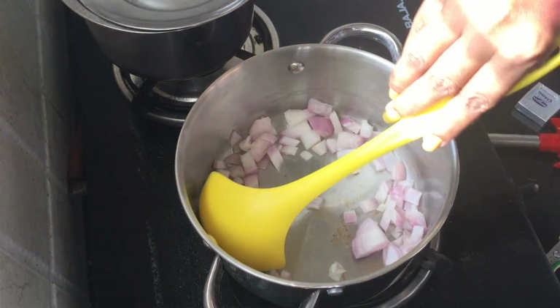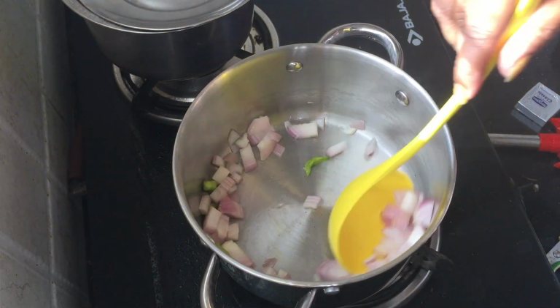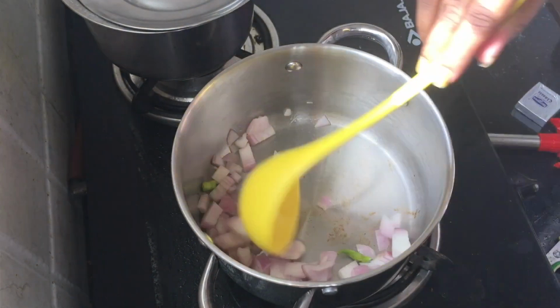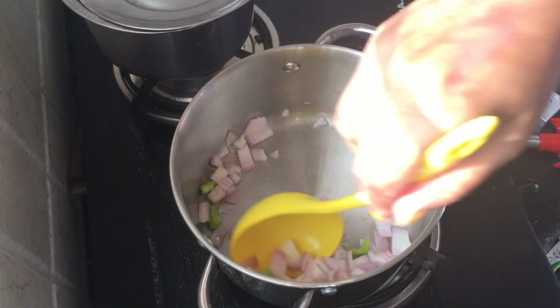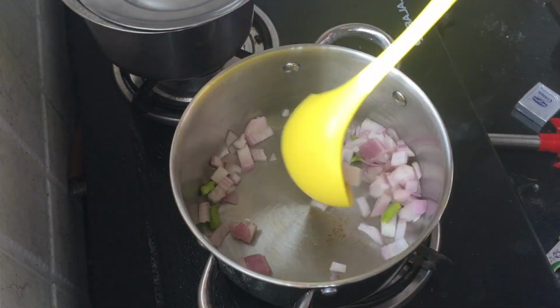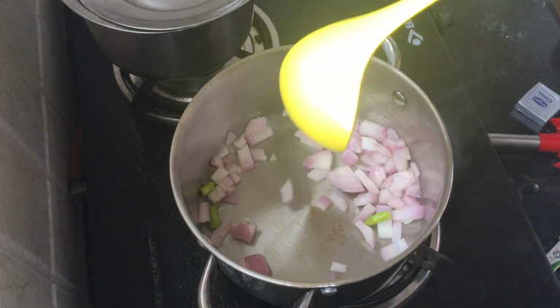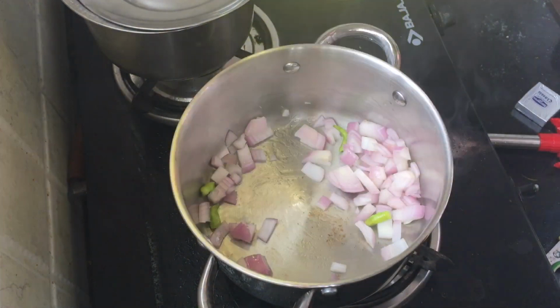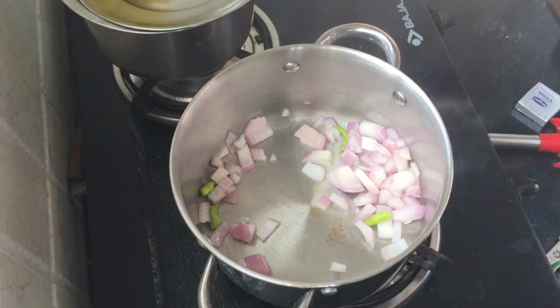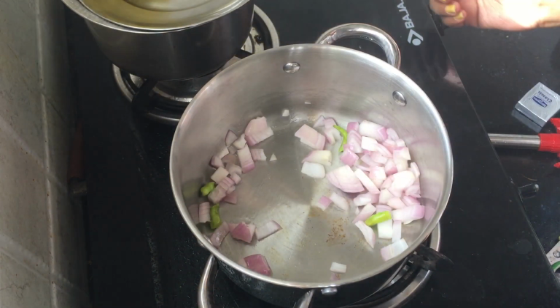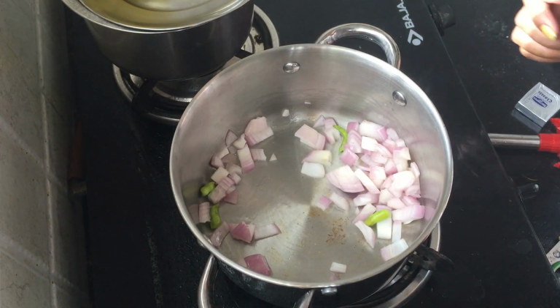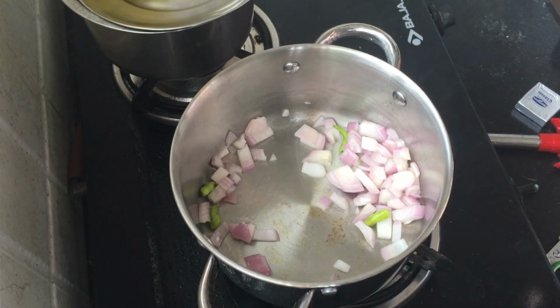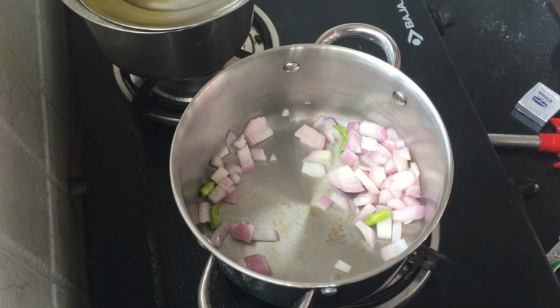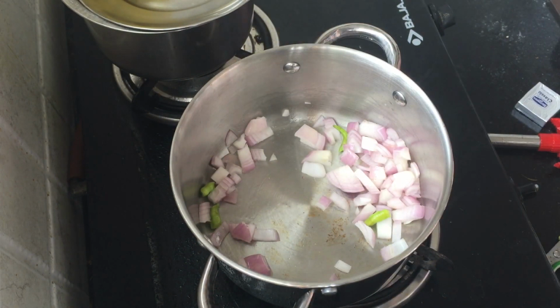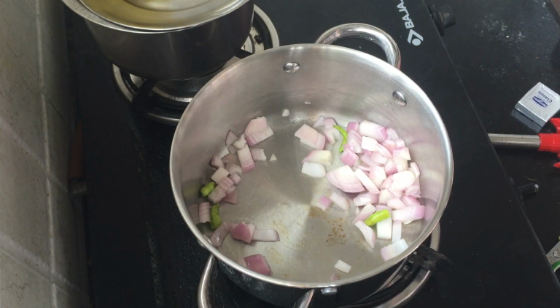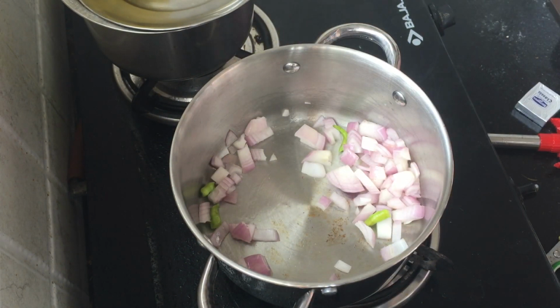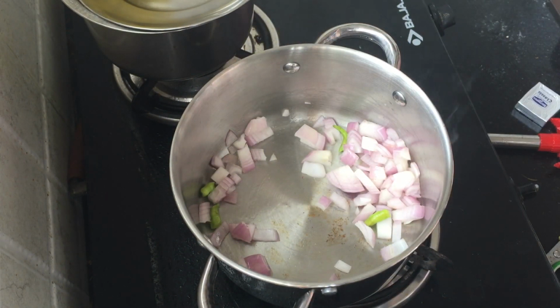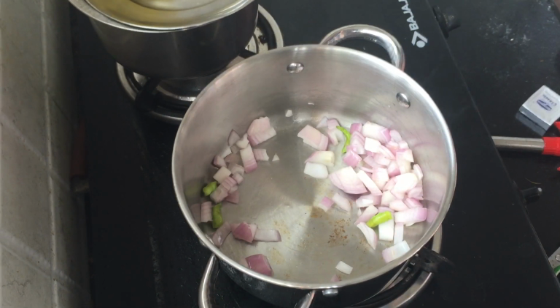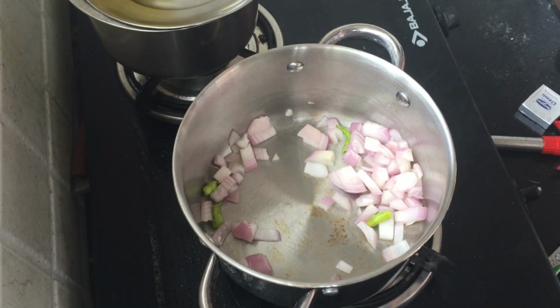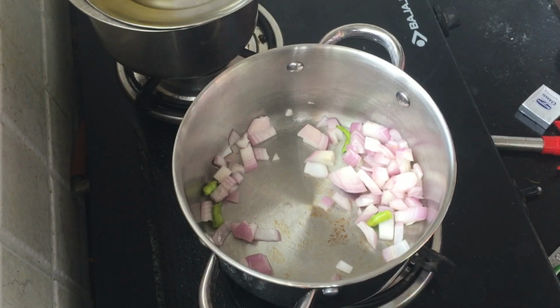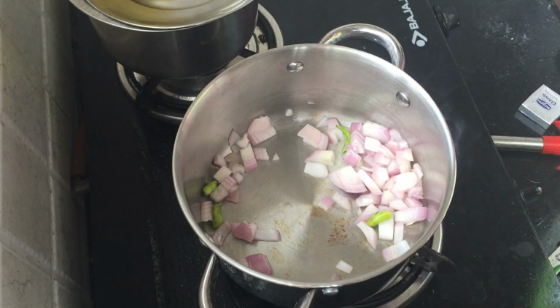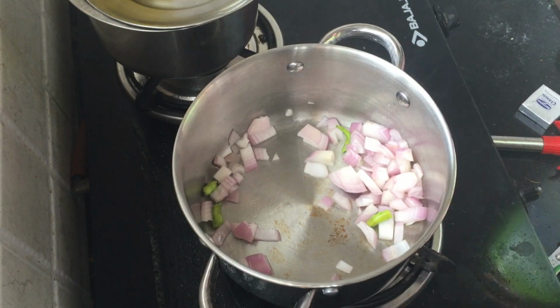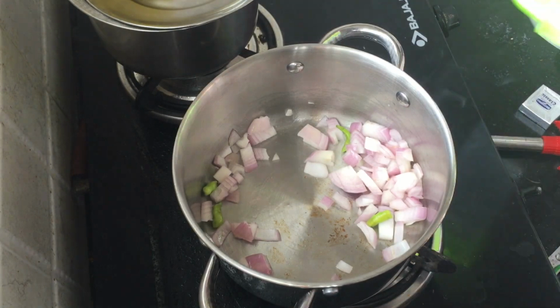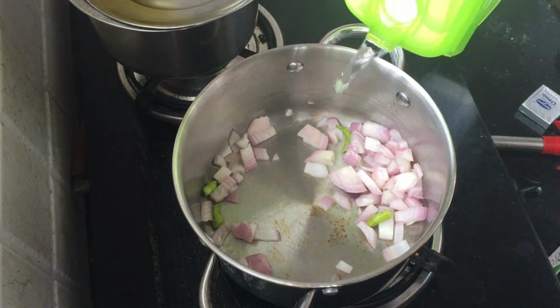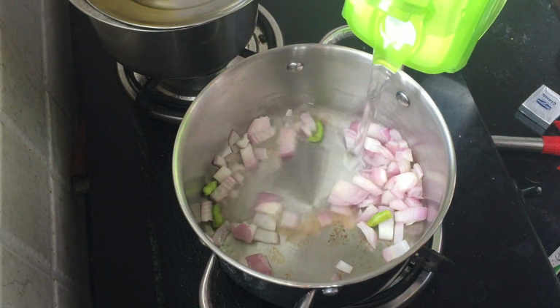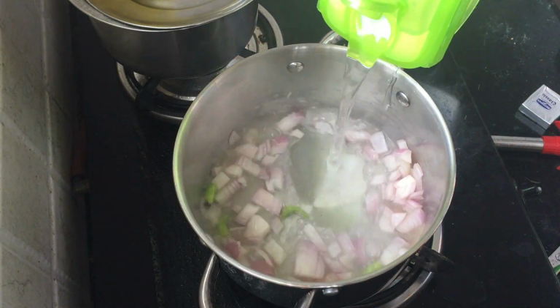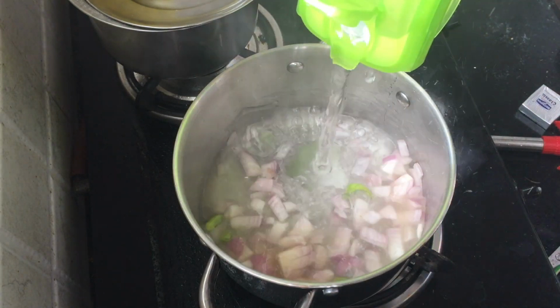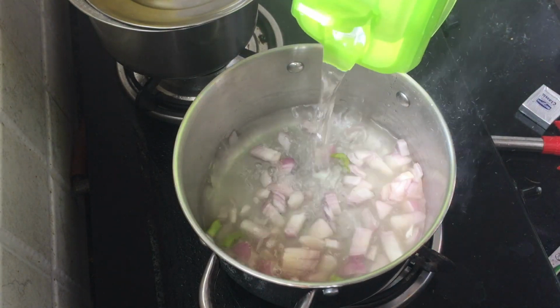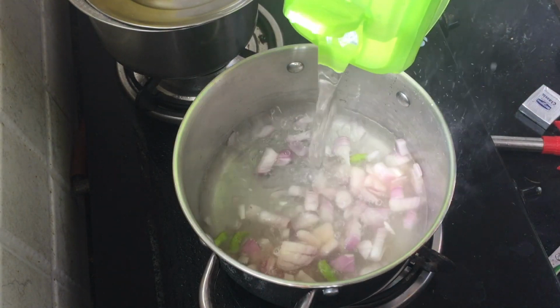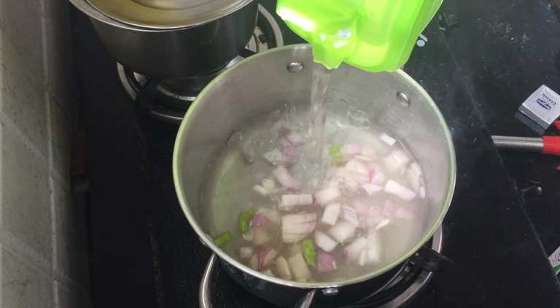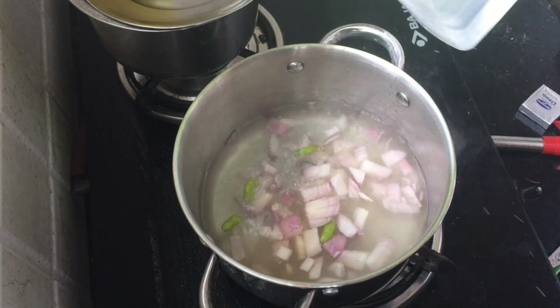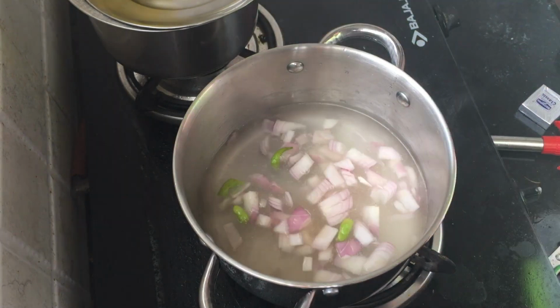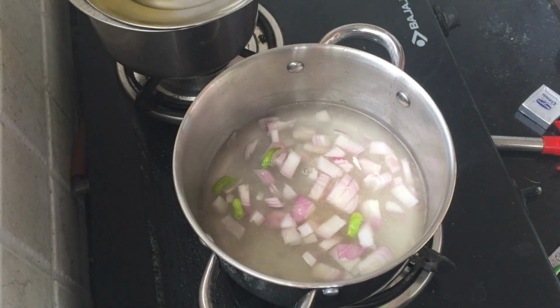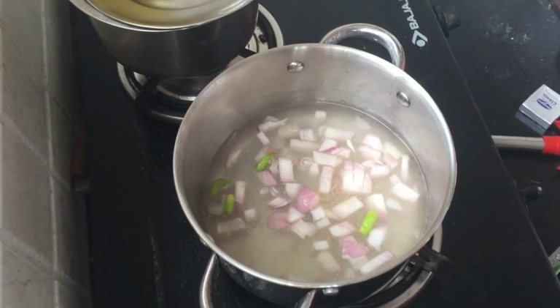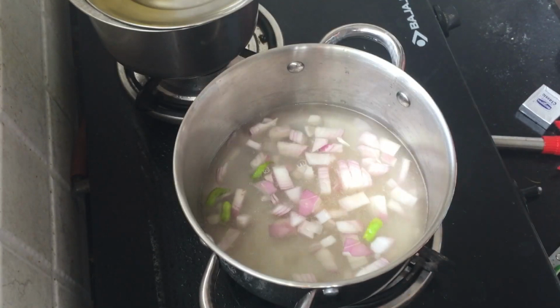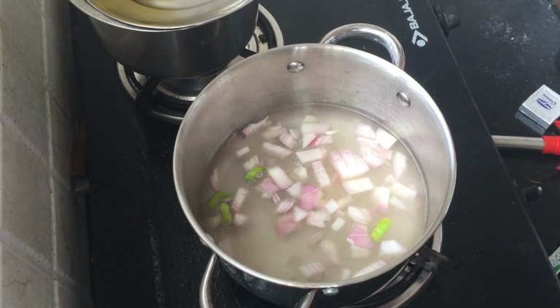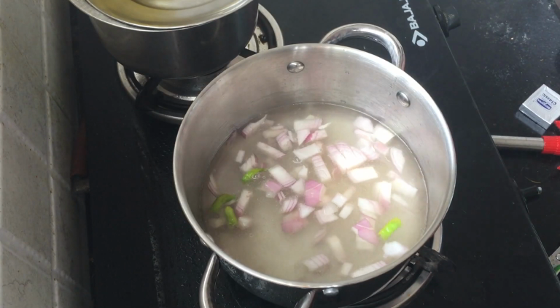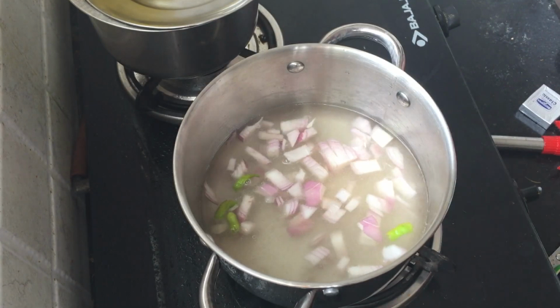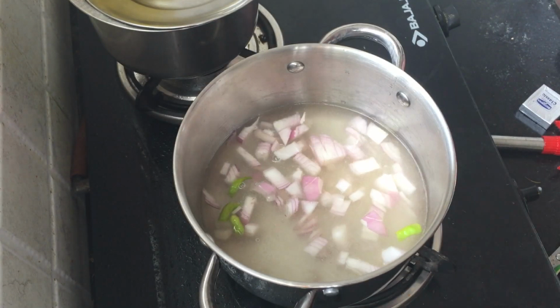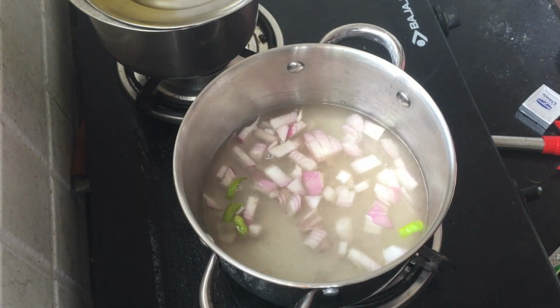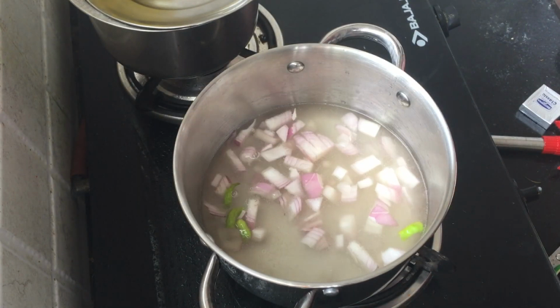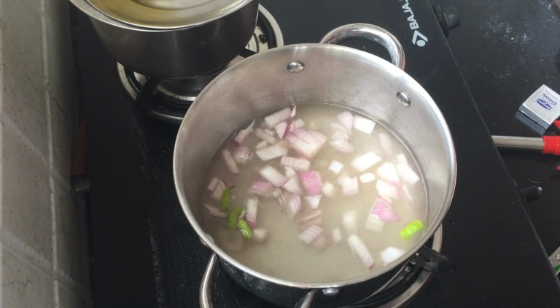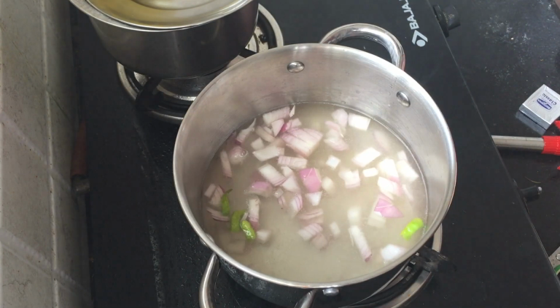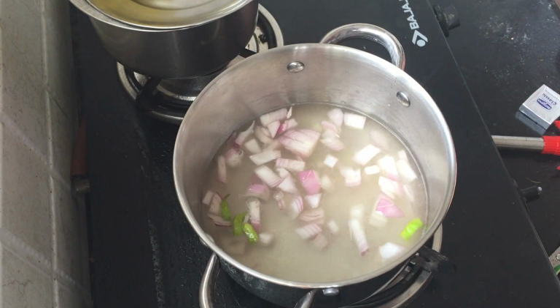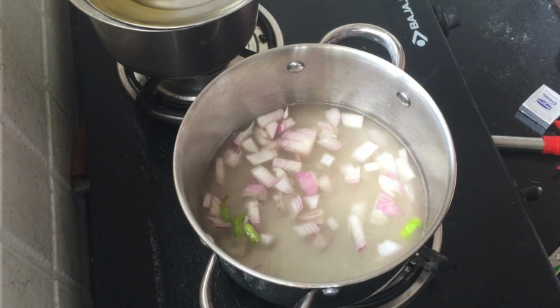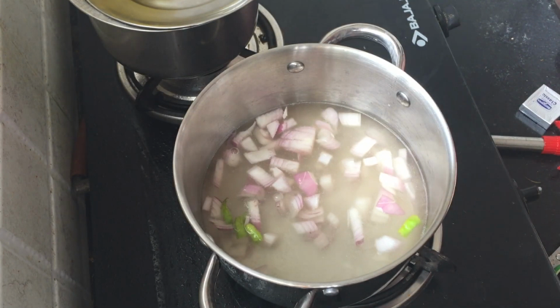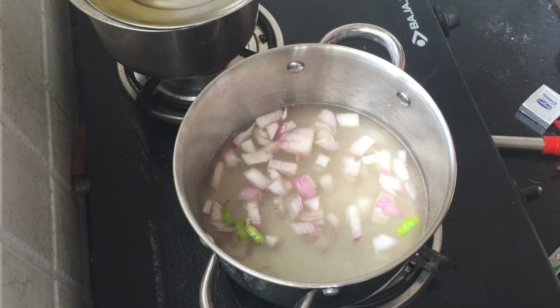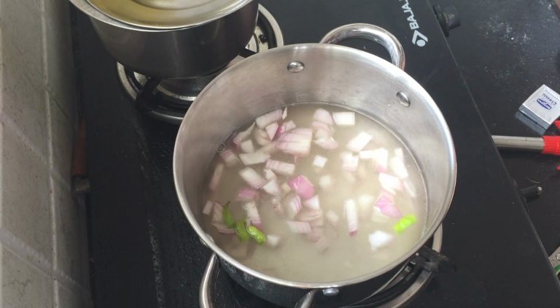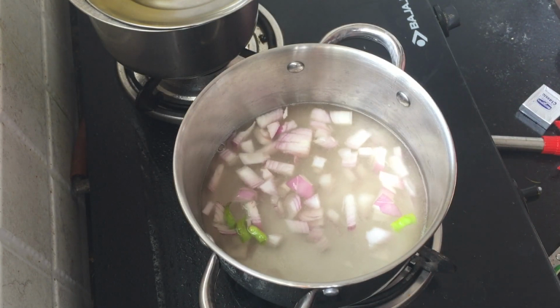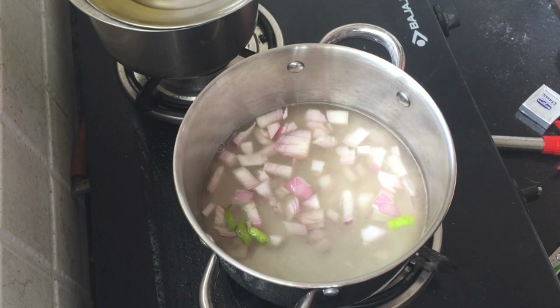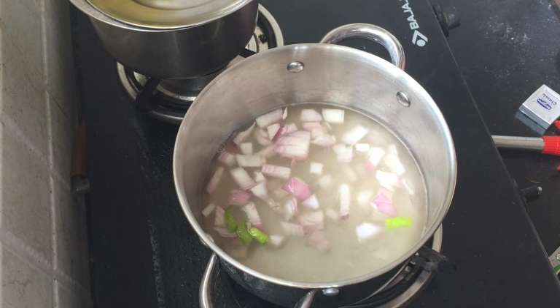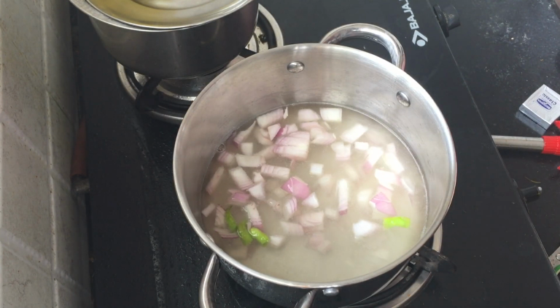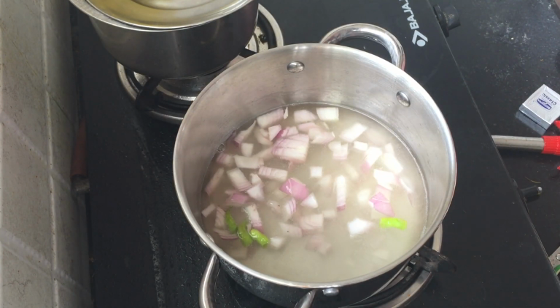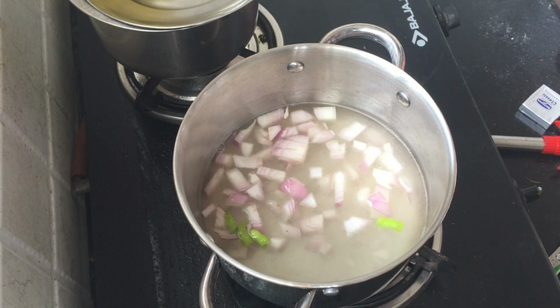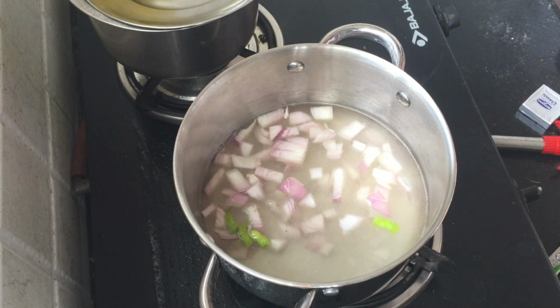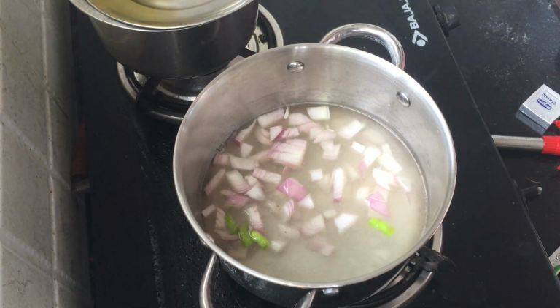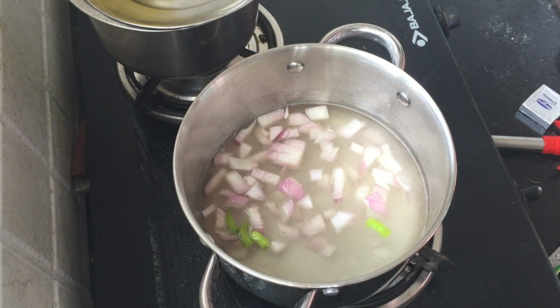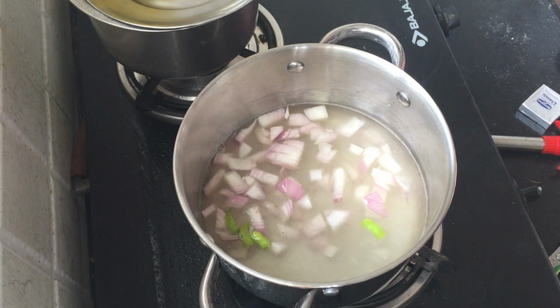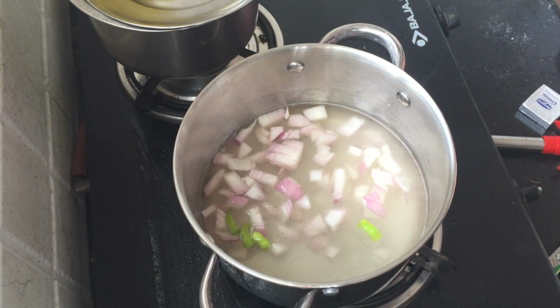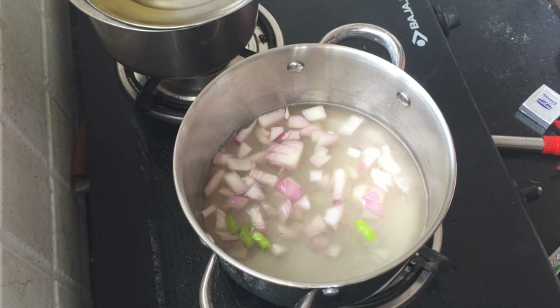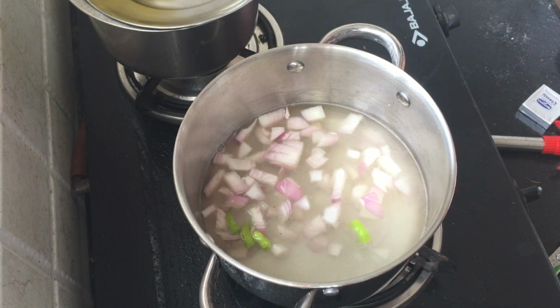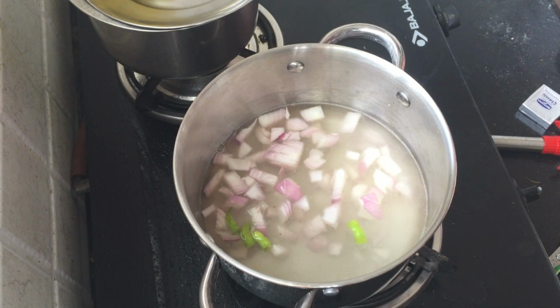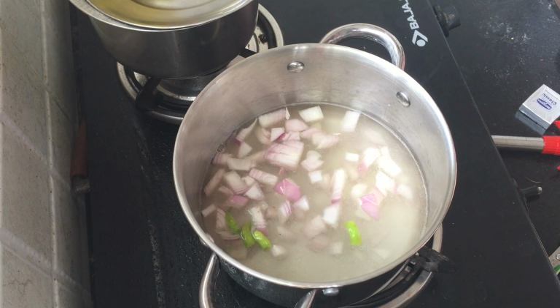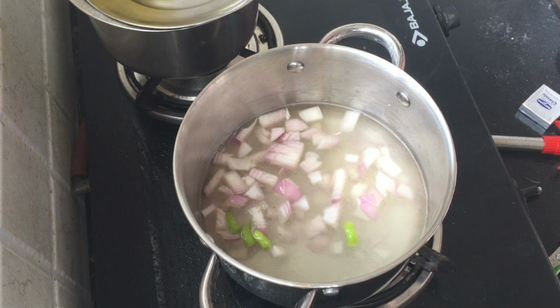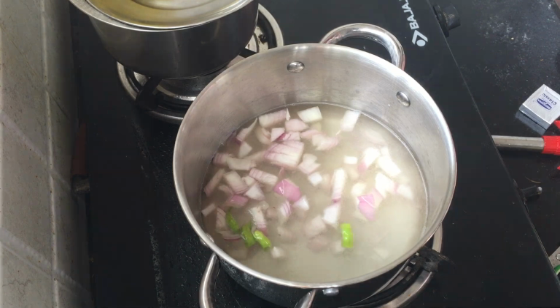I have to add onions and green chilies. I add 2 onions and yellow chilies and press out the water.